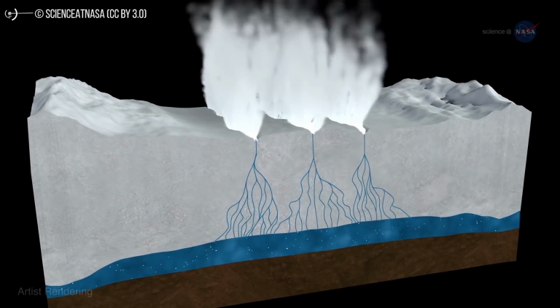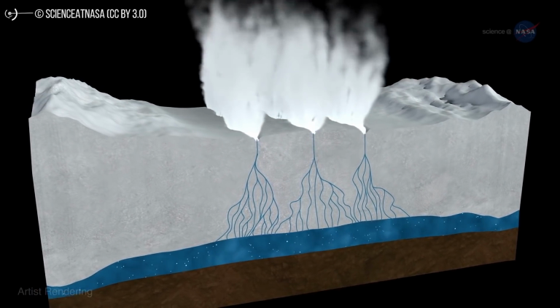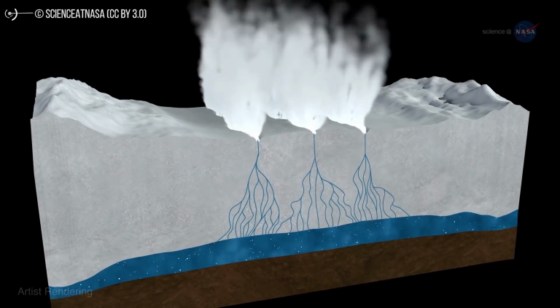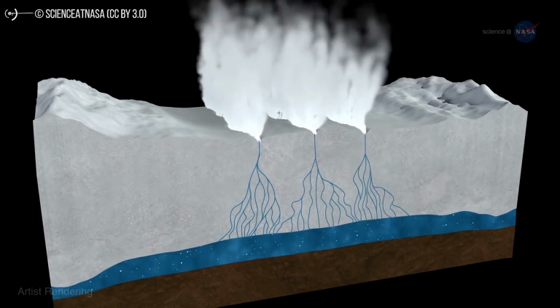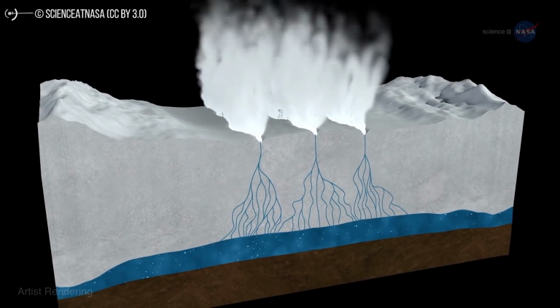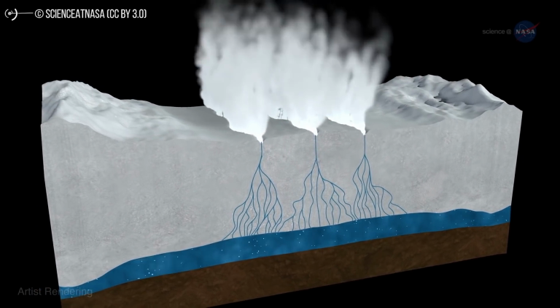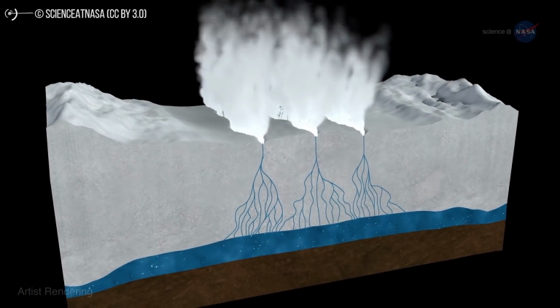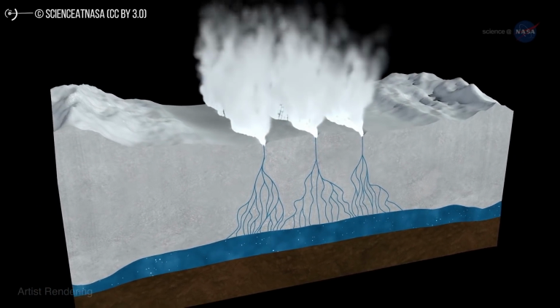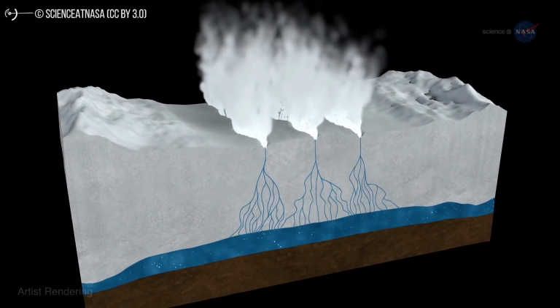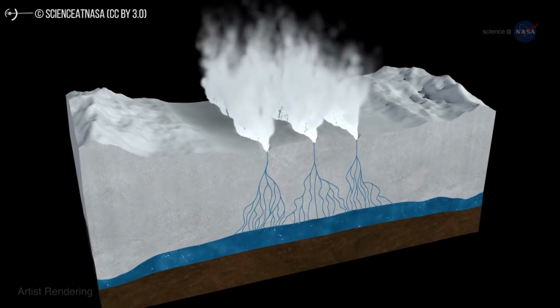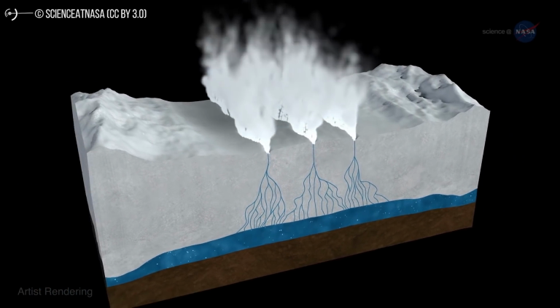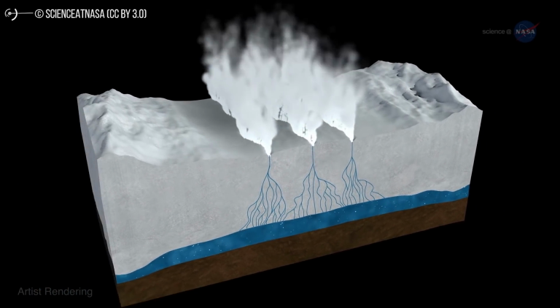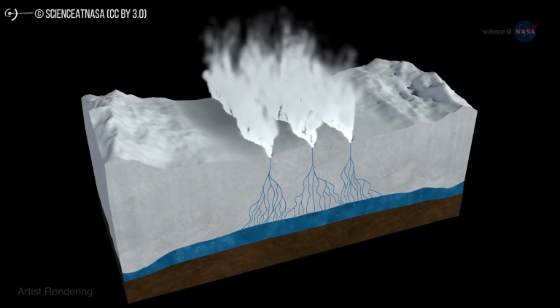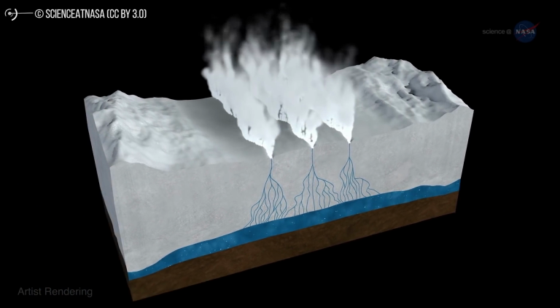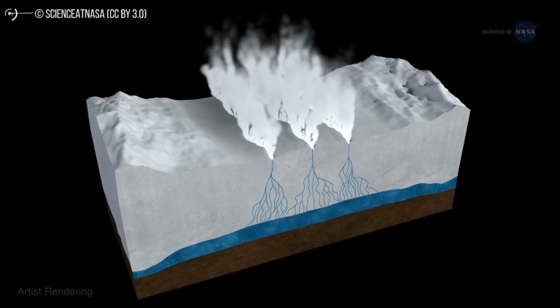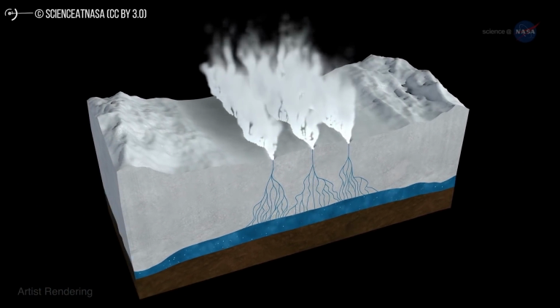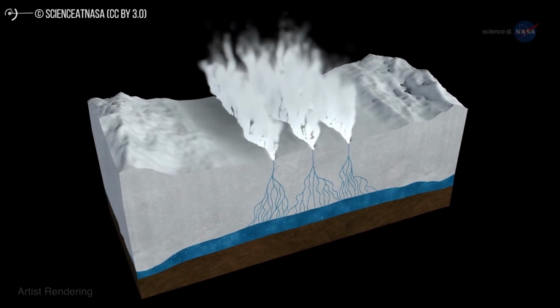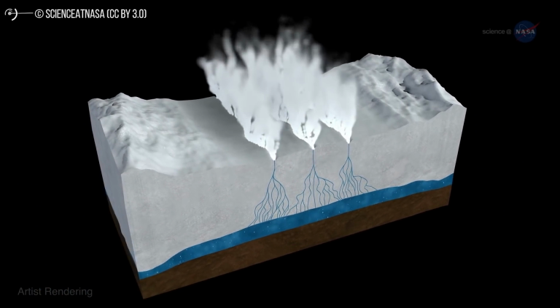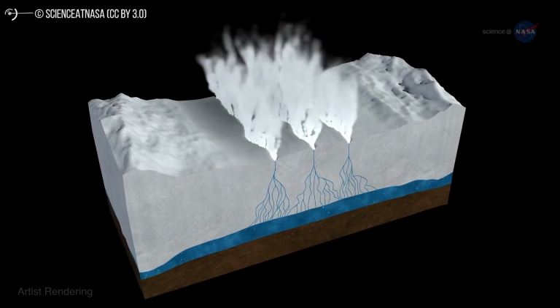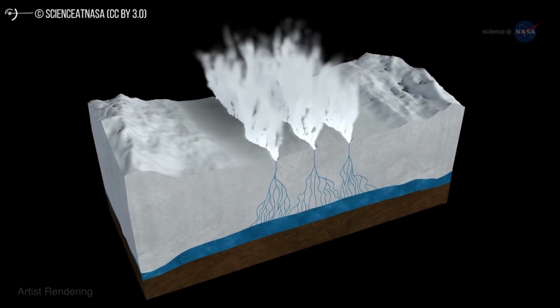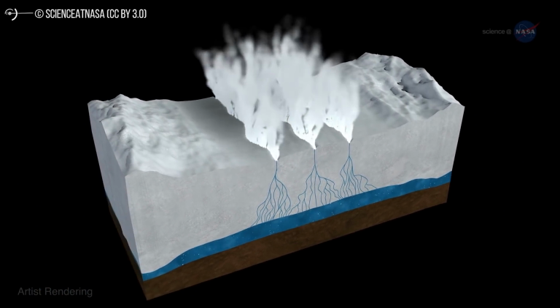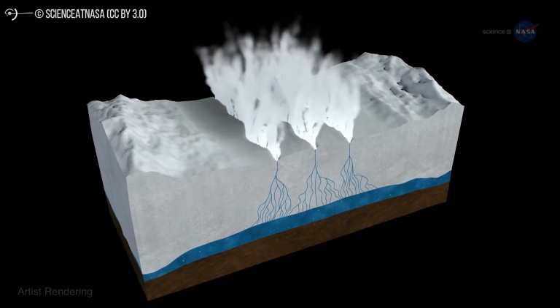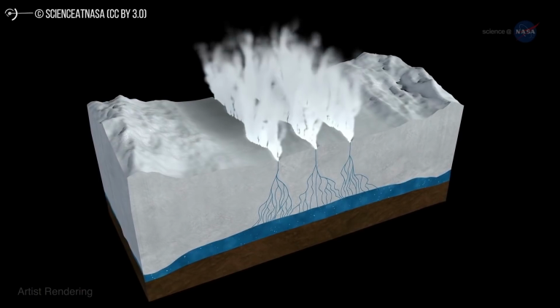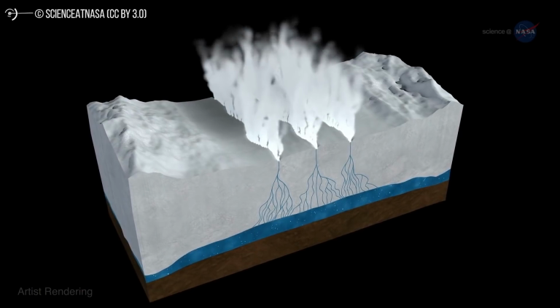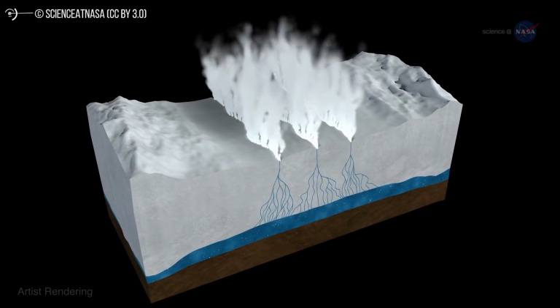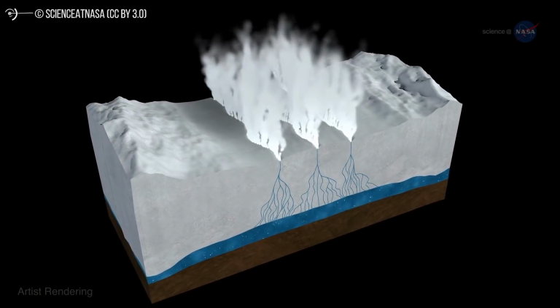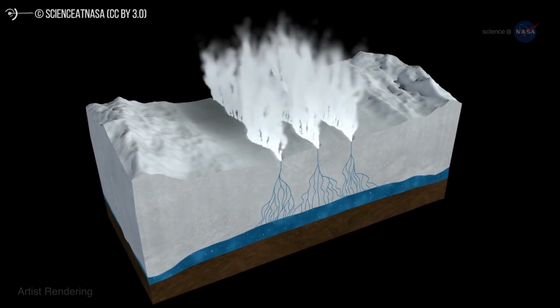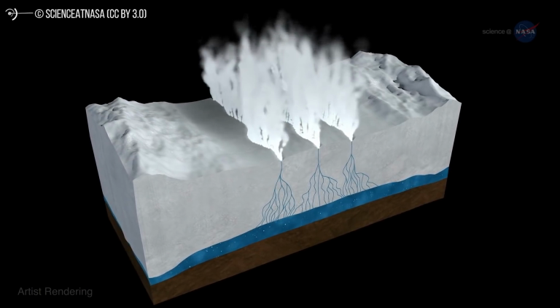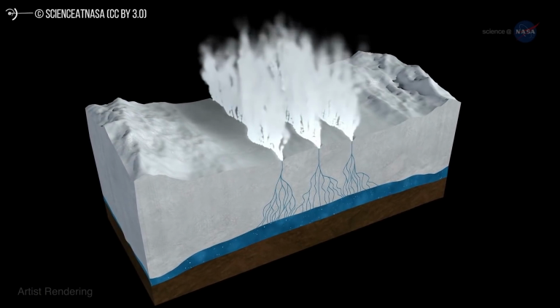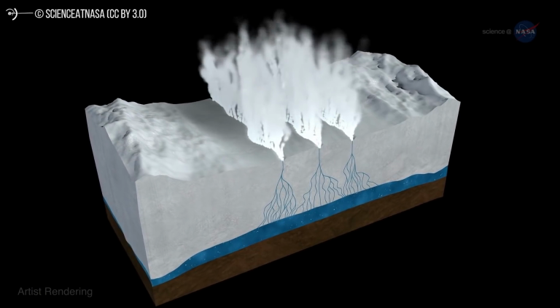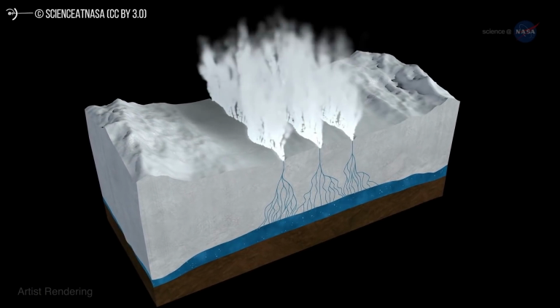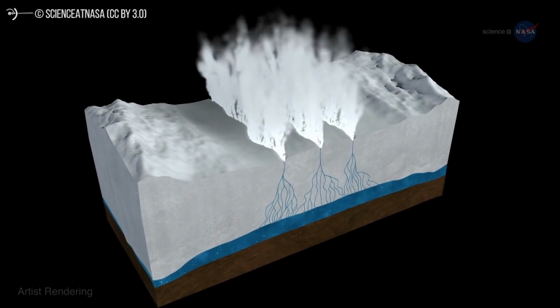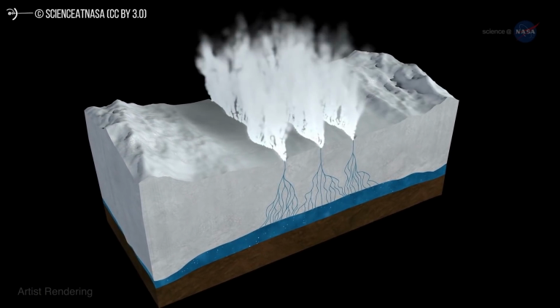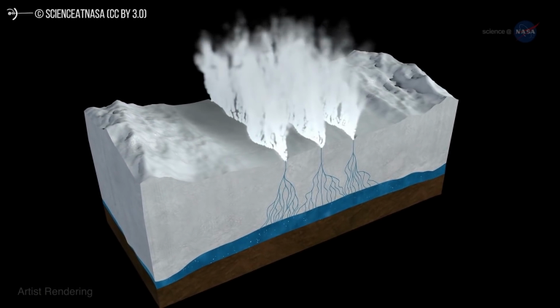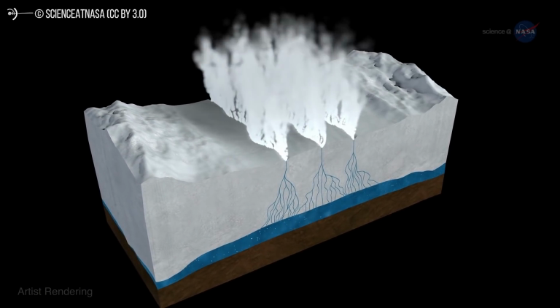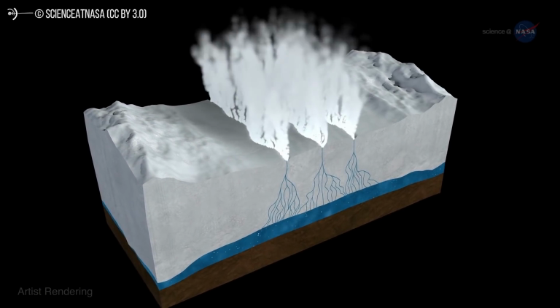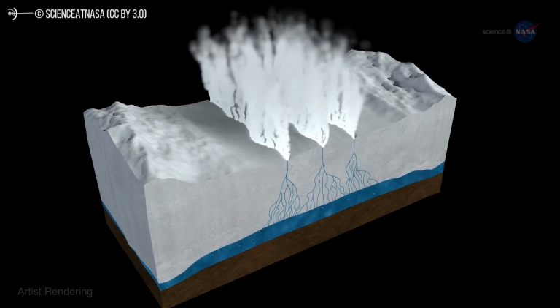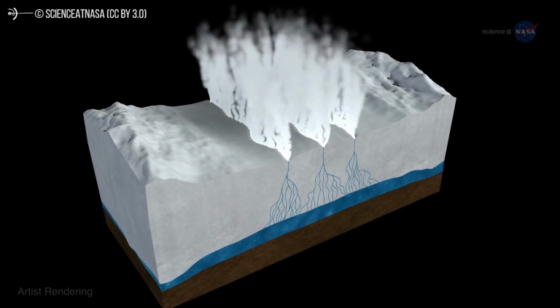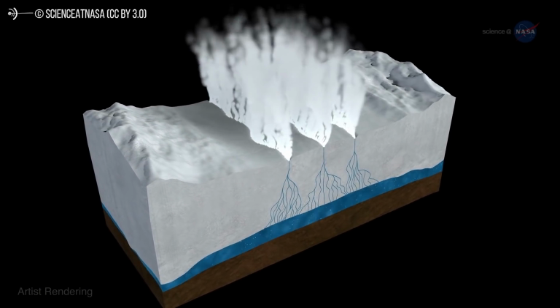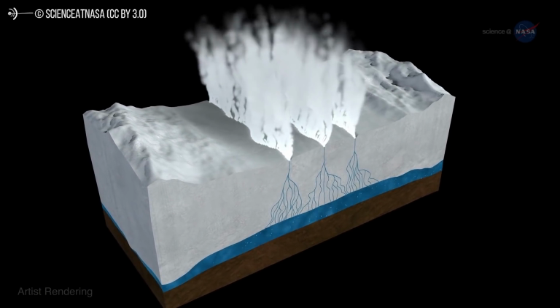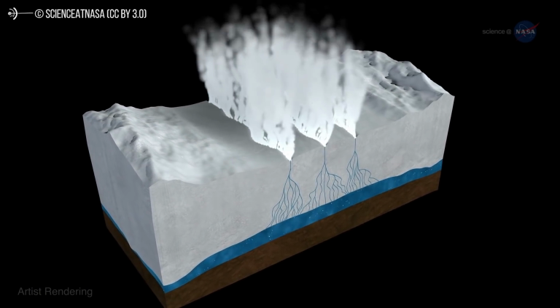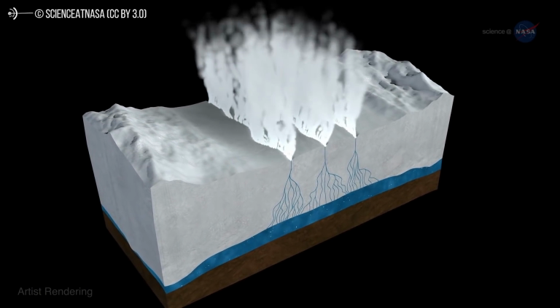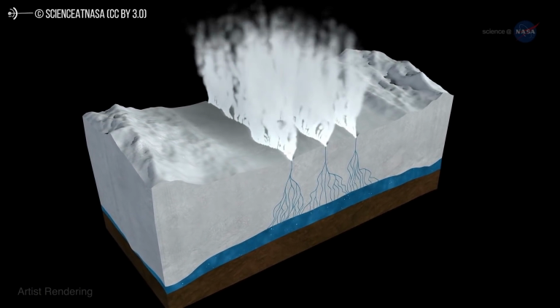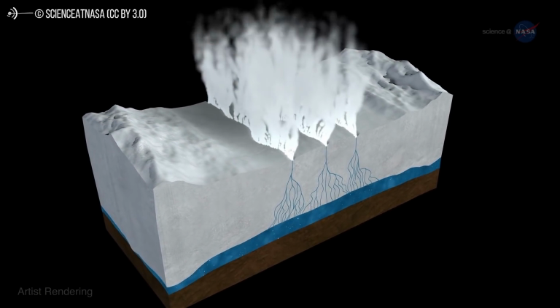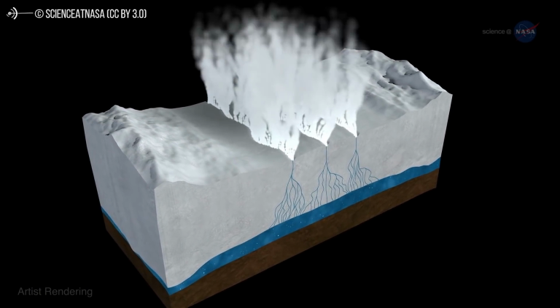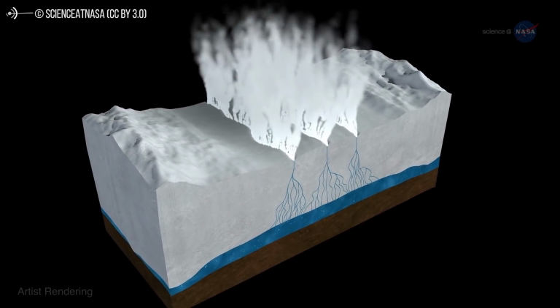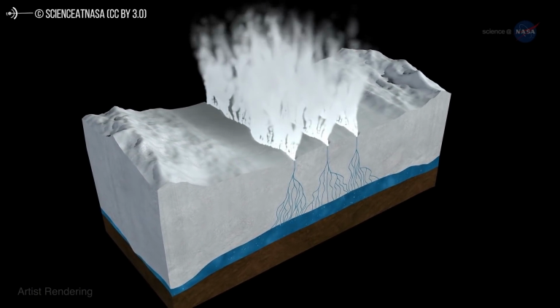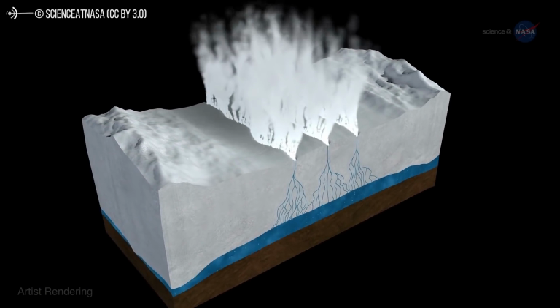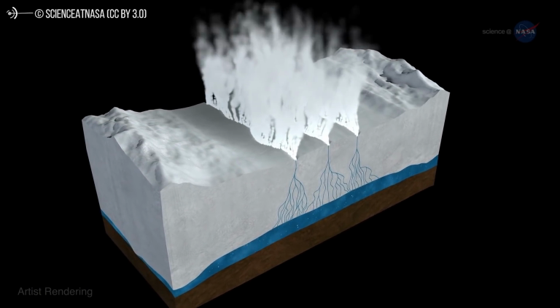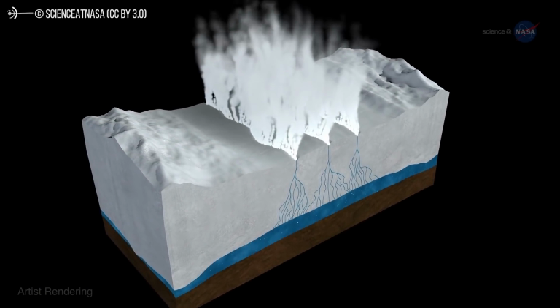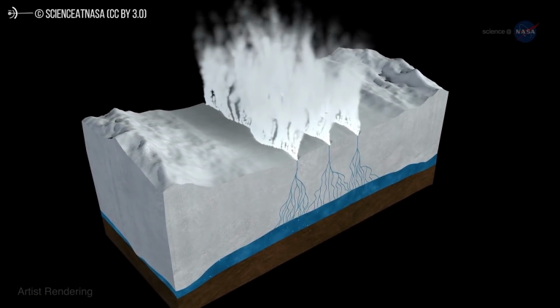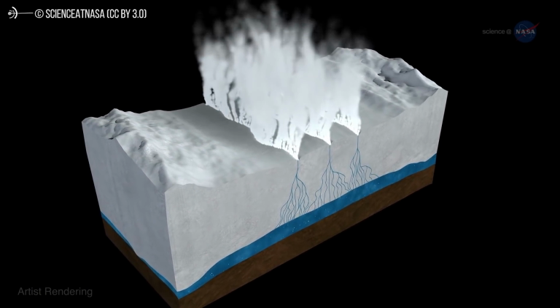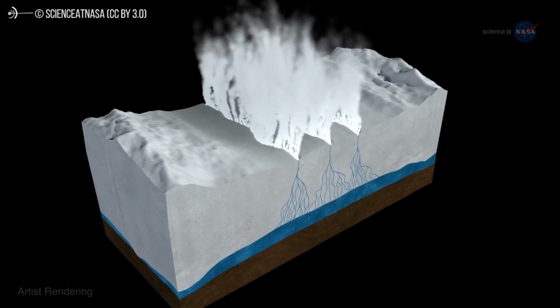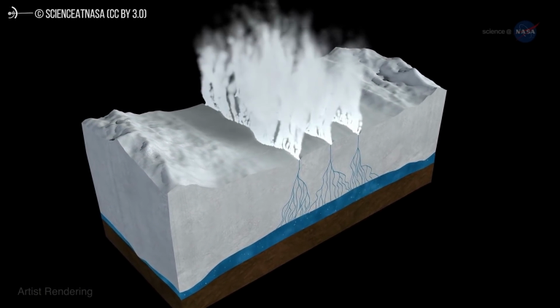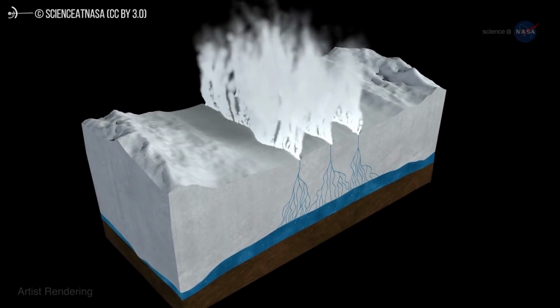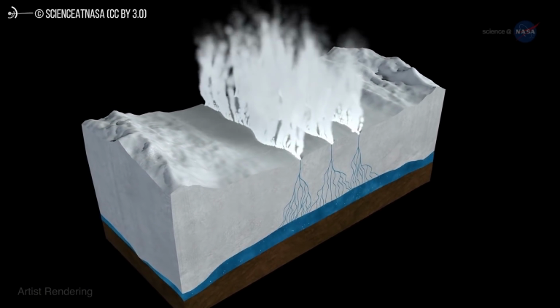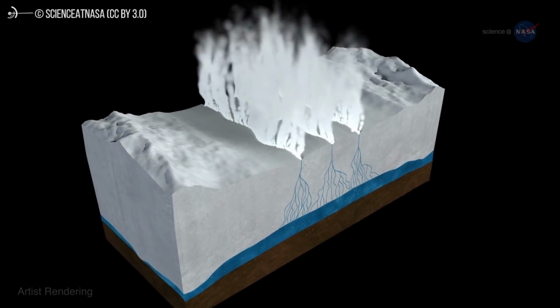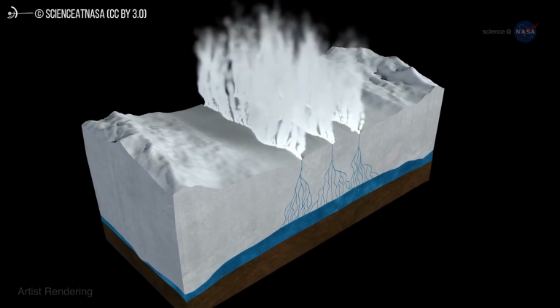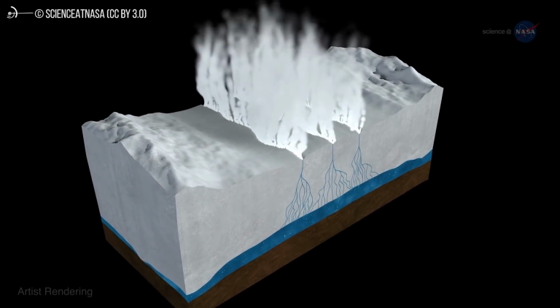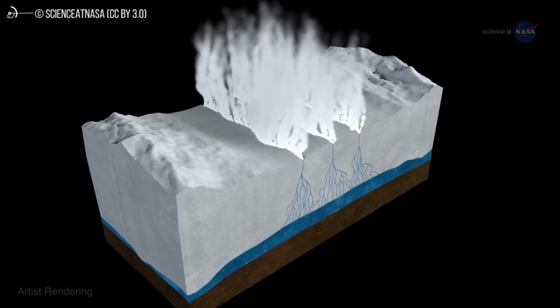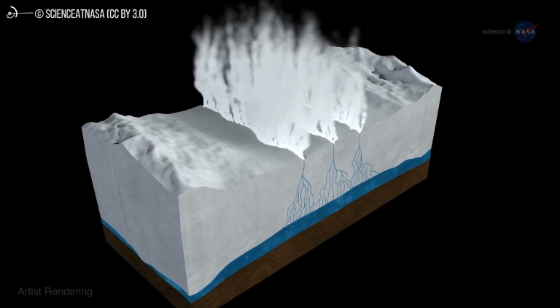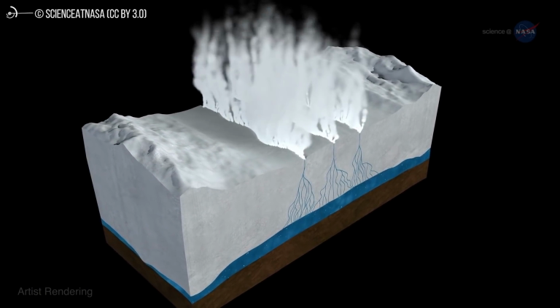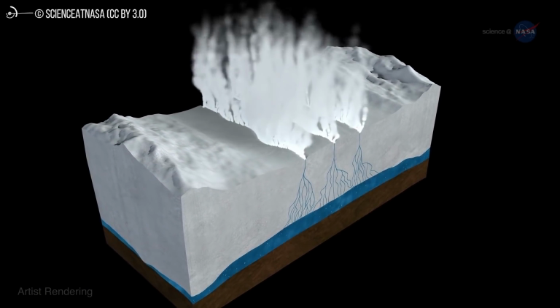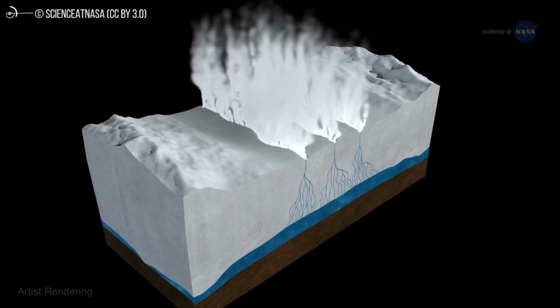The irony here, though, is that technically this isn't the first time that people believed that there was life of some kind on Enceladus.